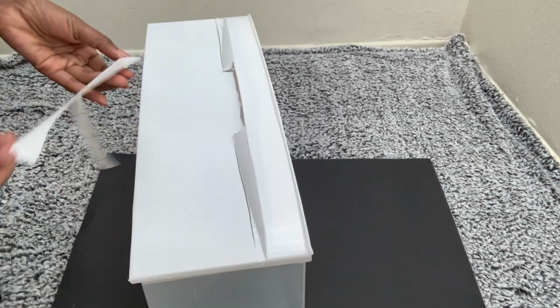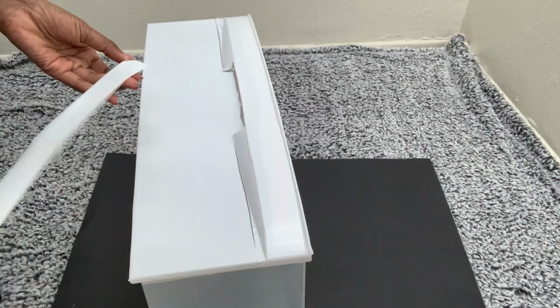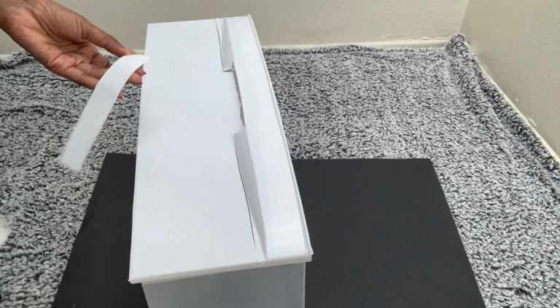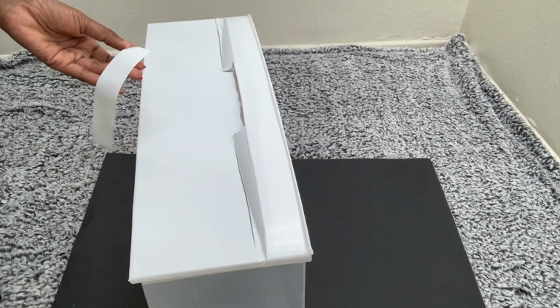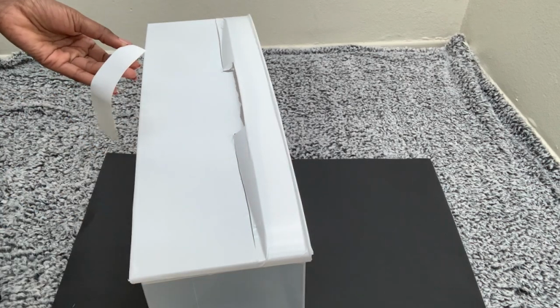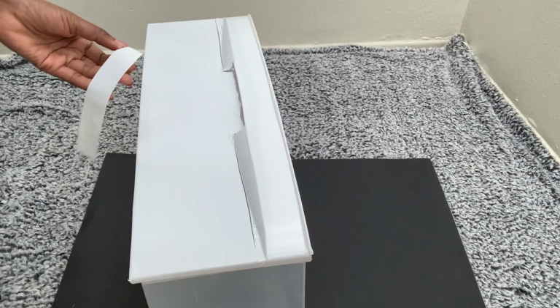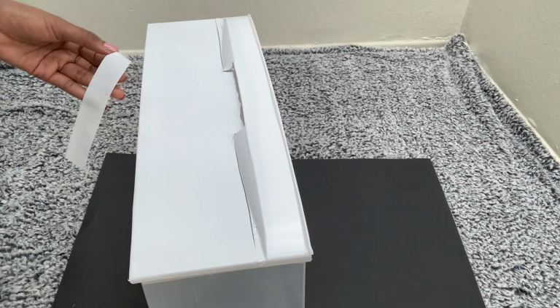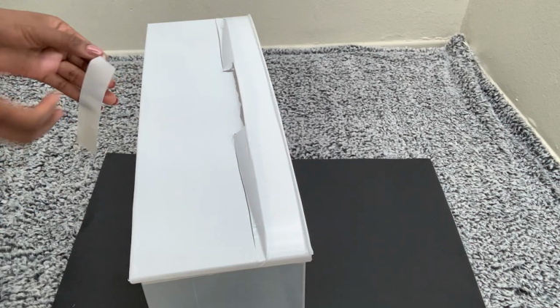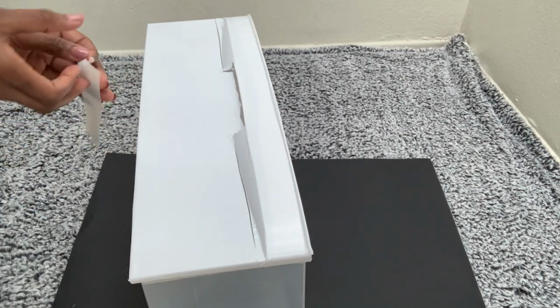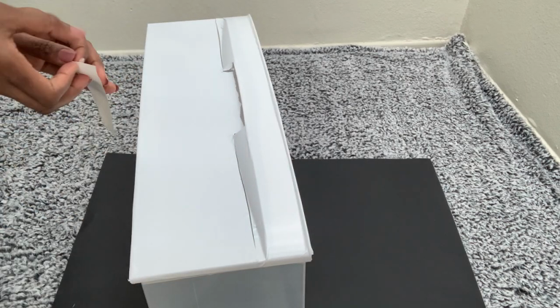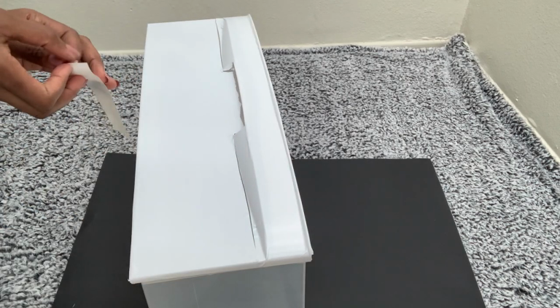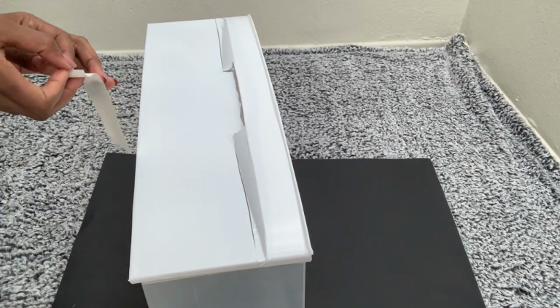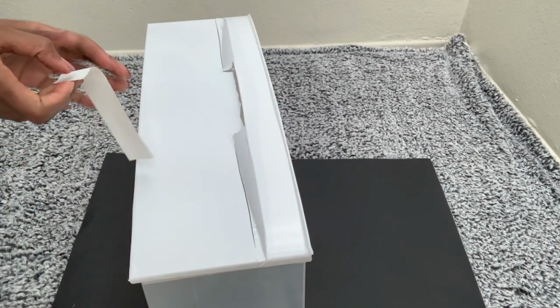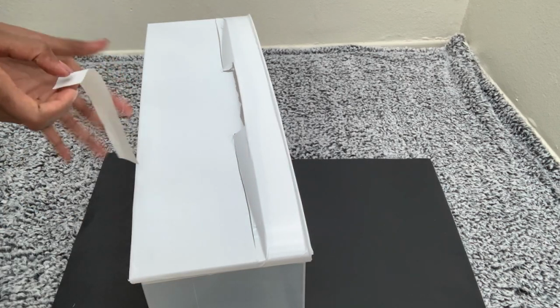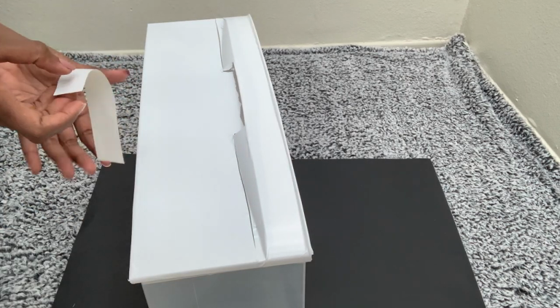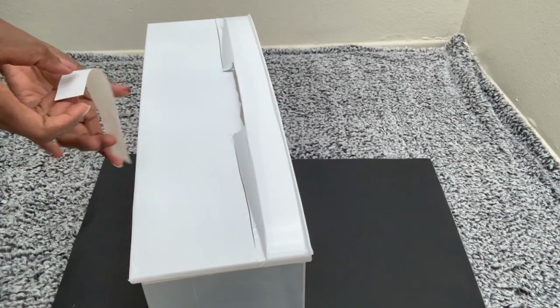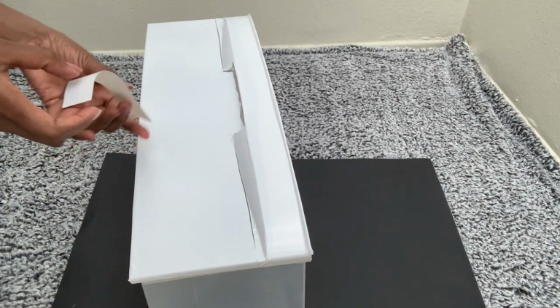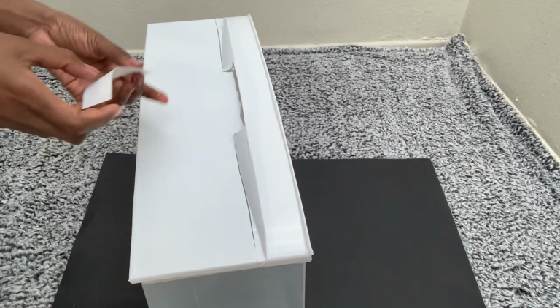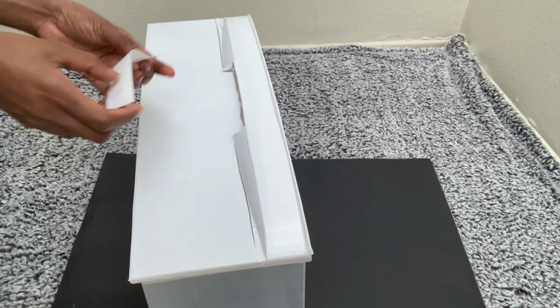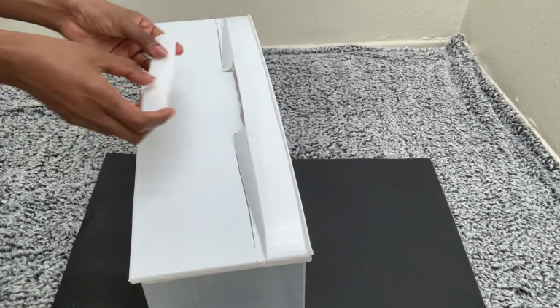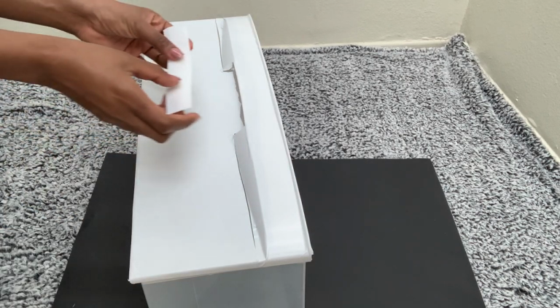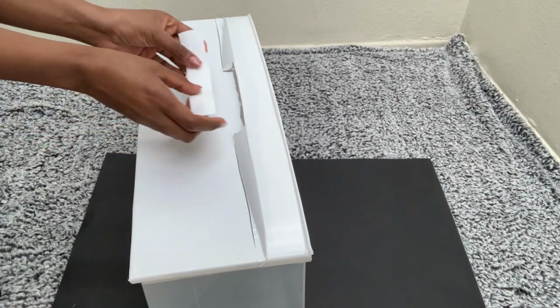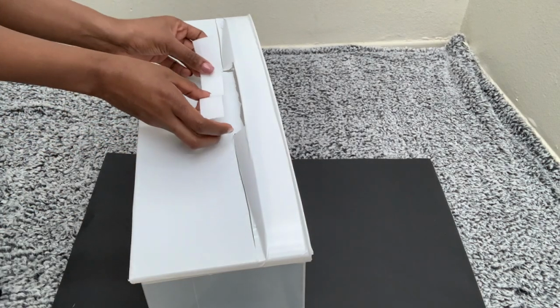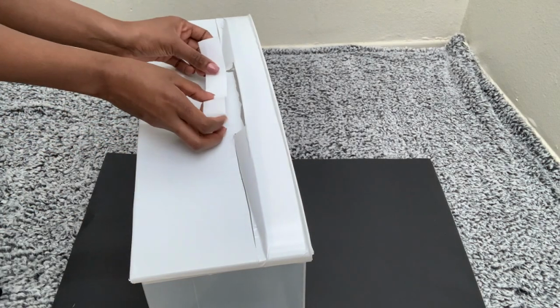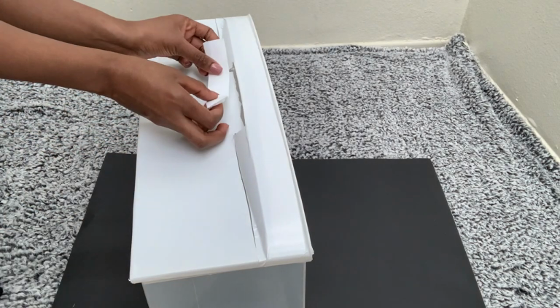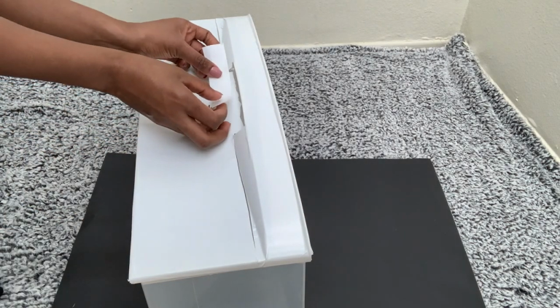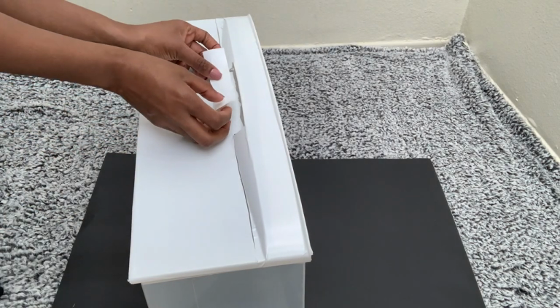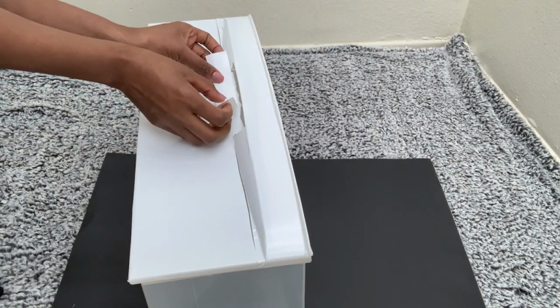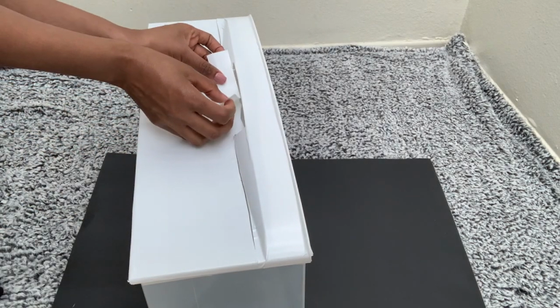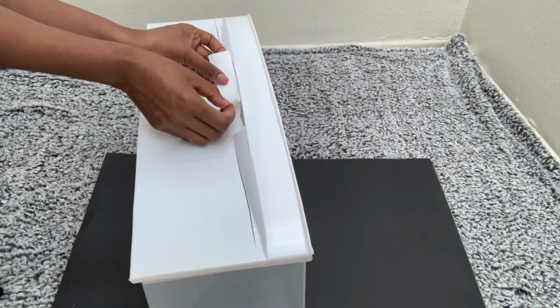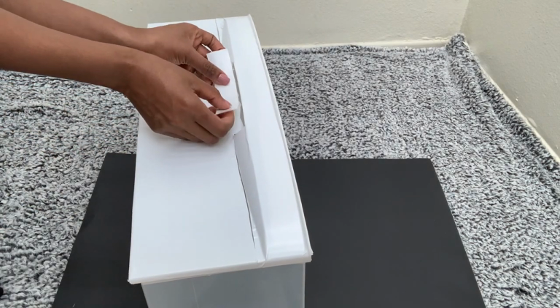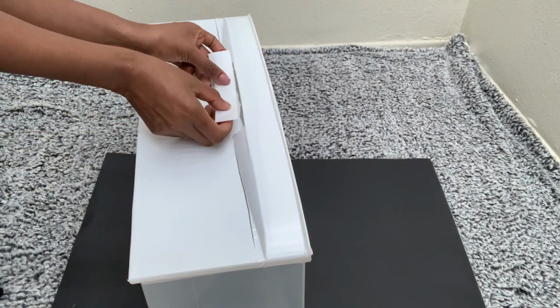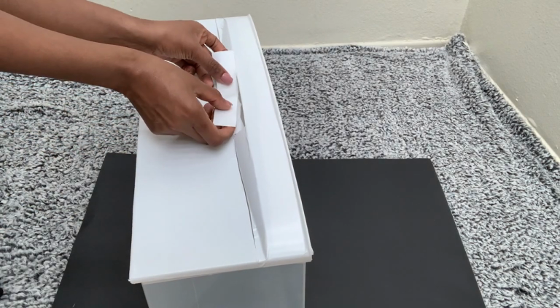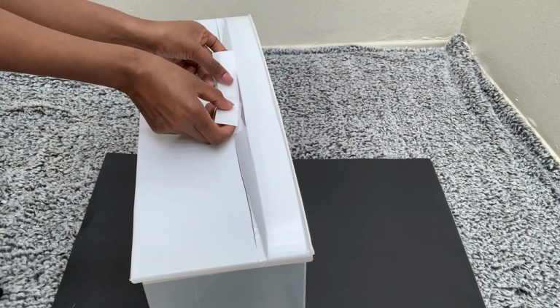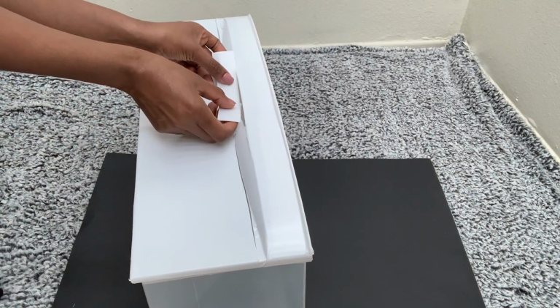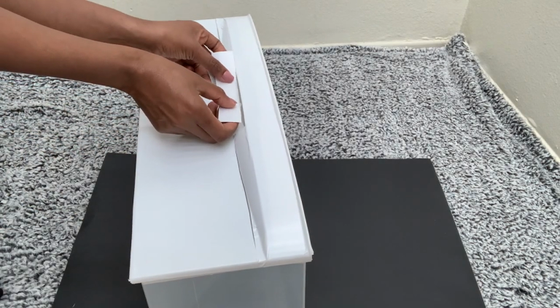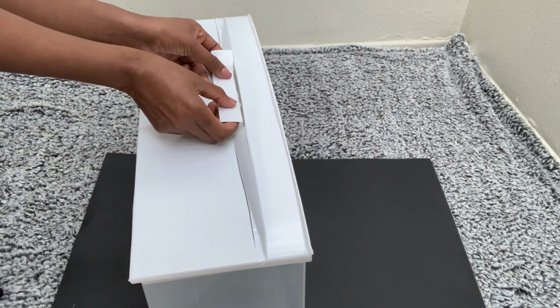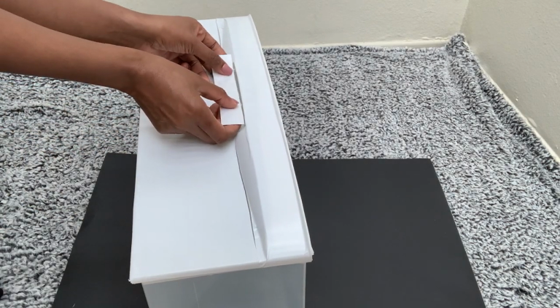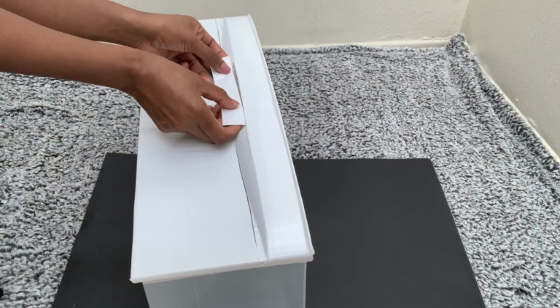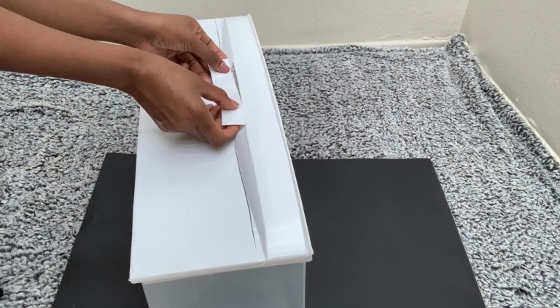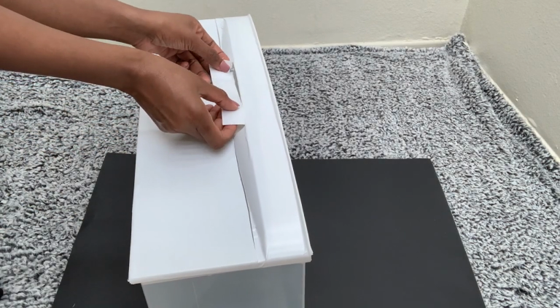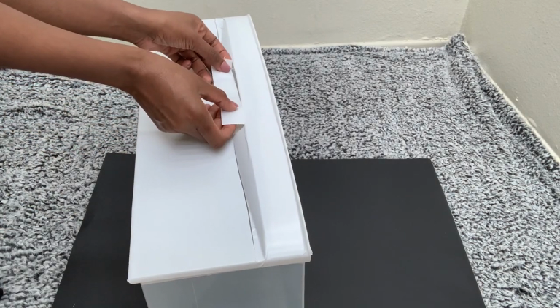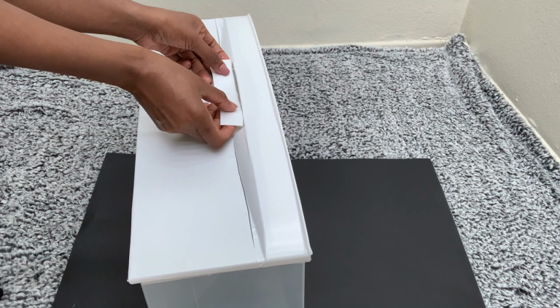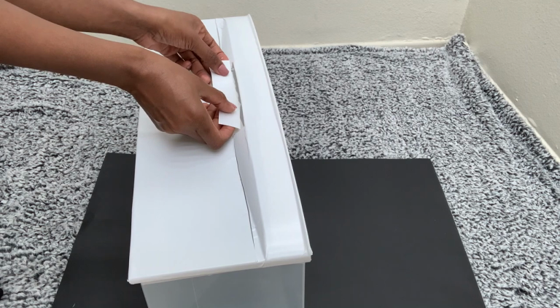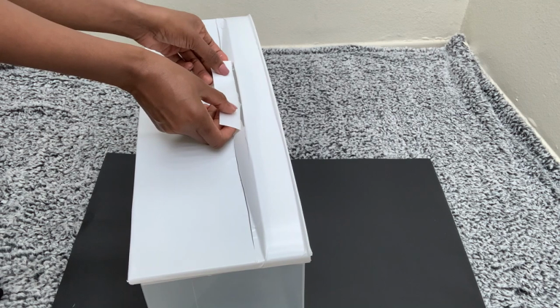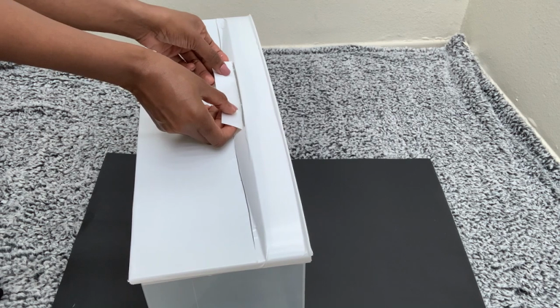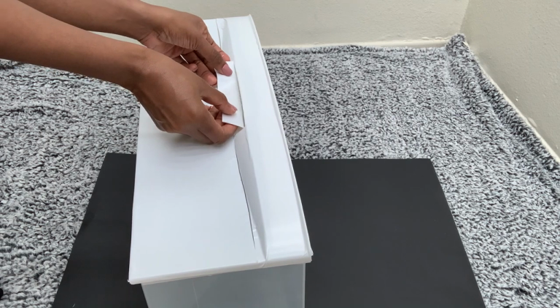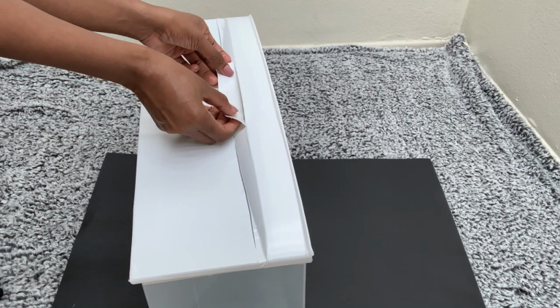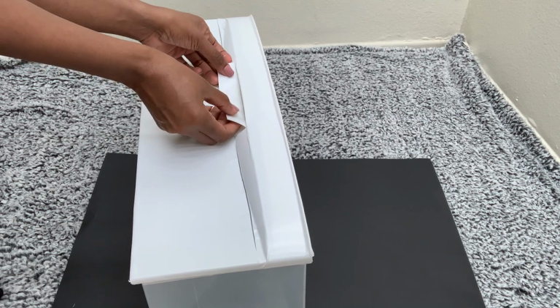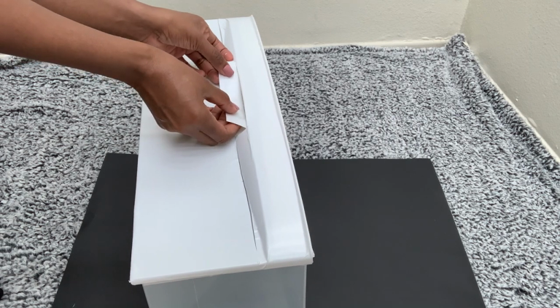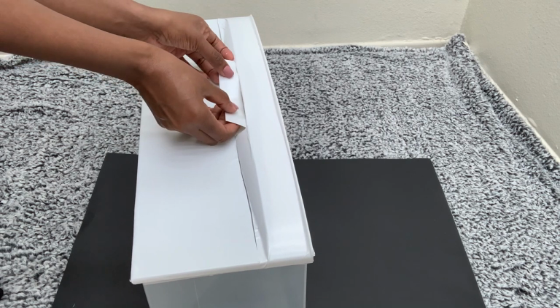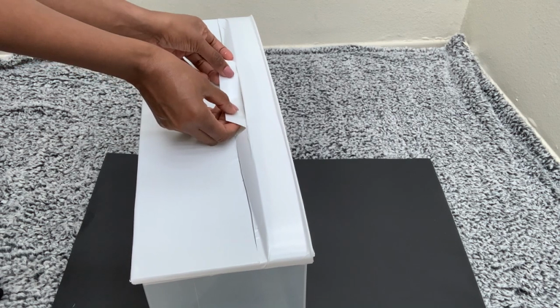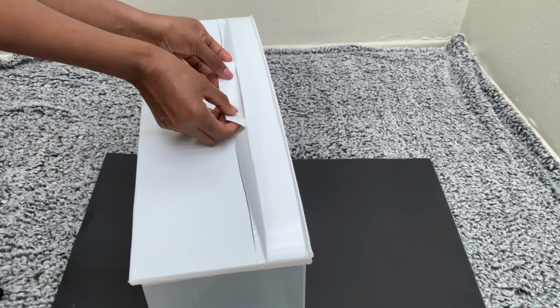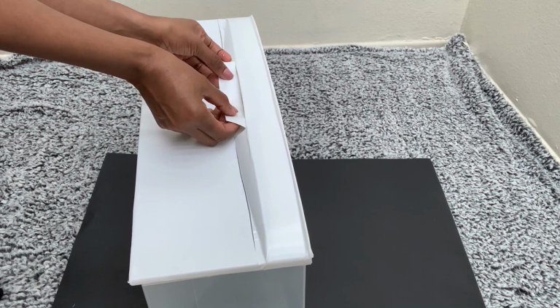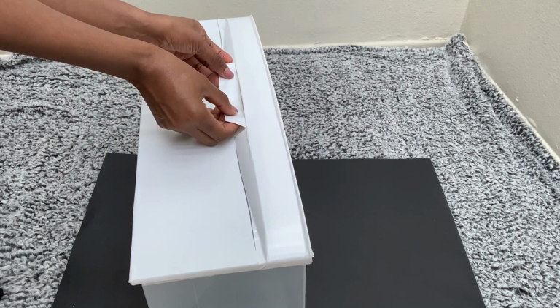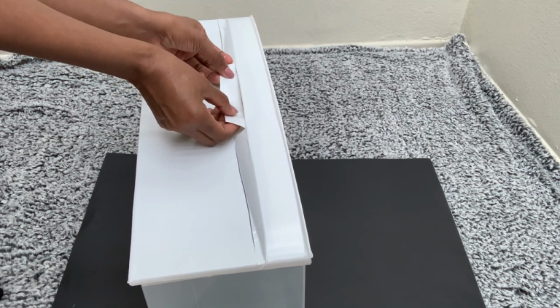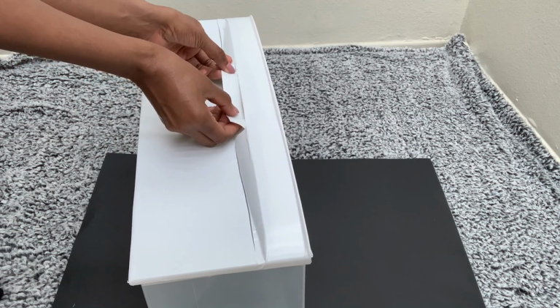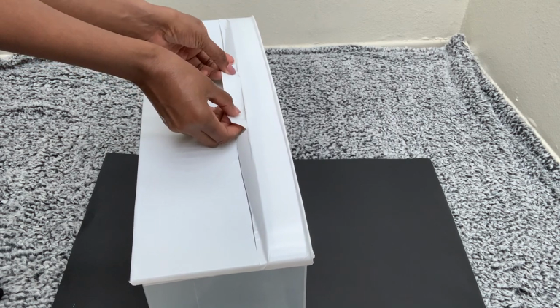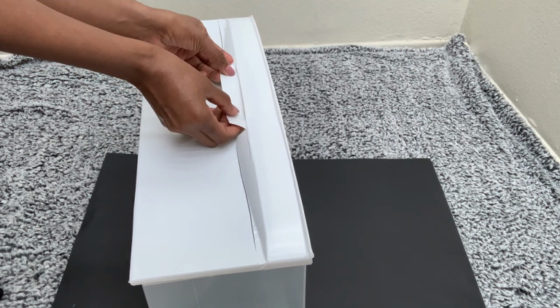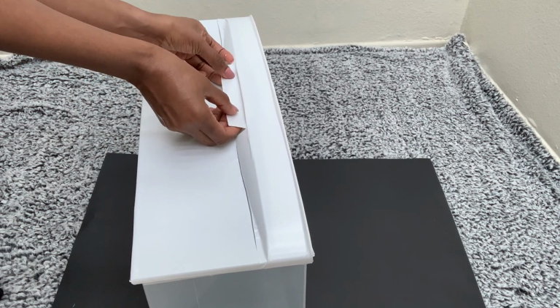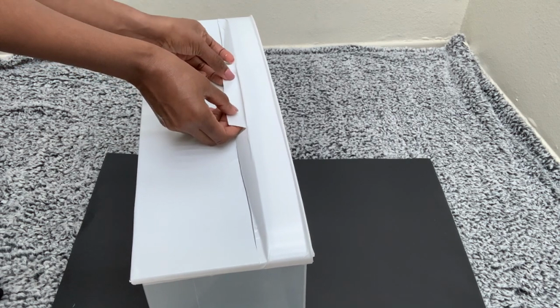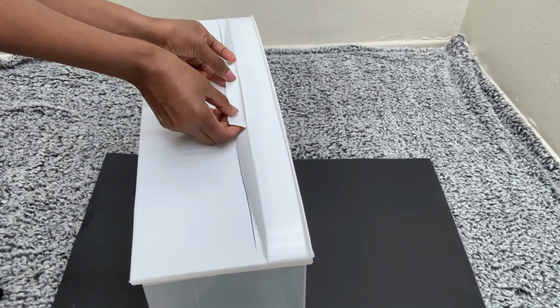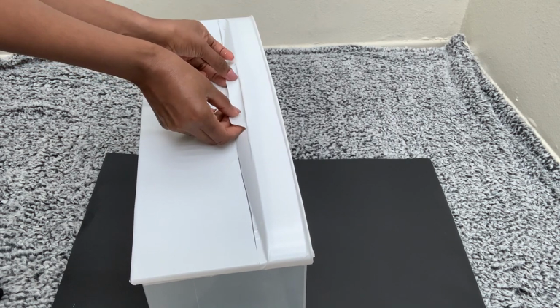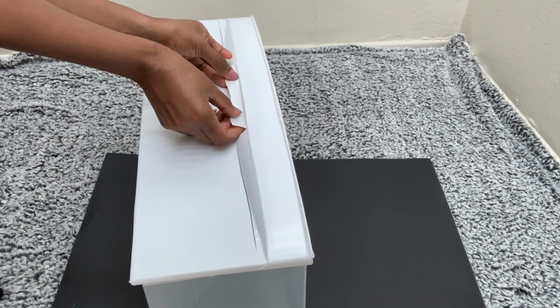Then I cut out a small piece of the contact paper and put it on the empty space where the handle is.